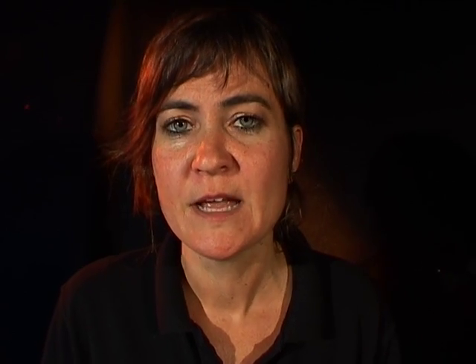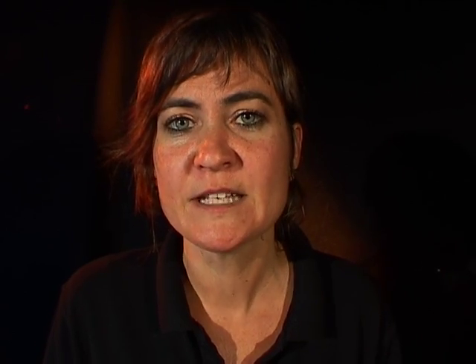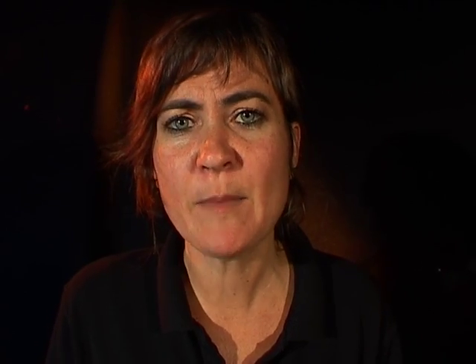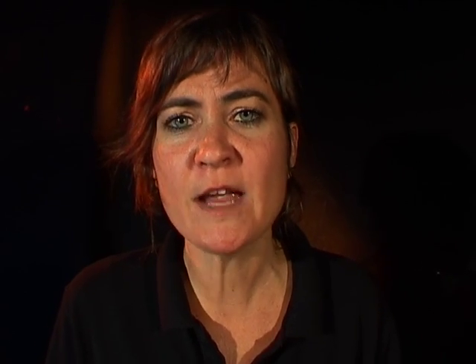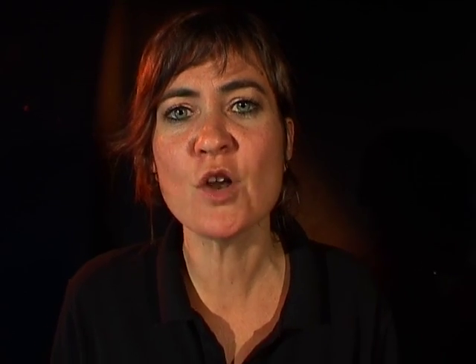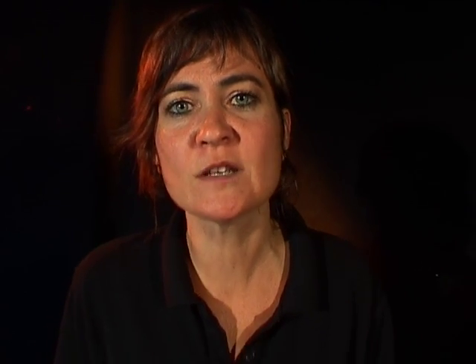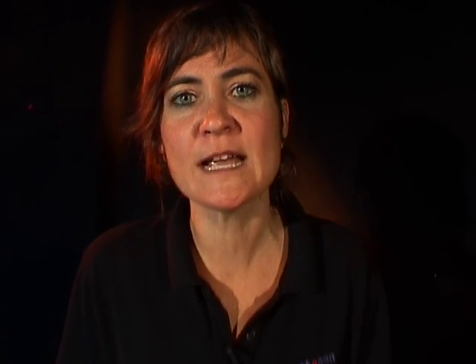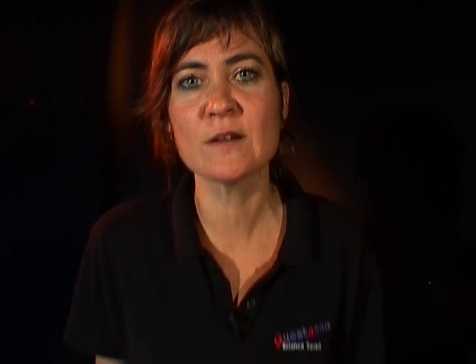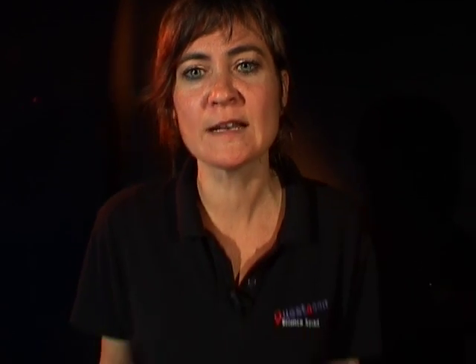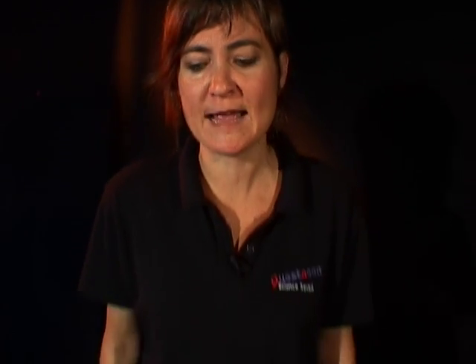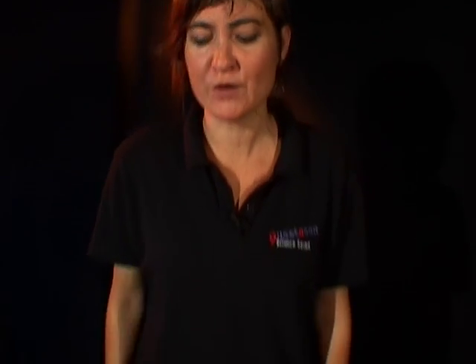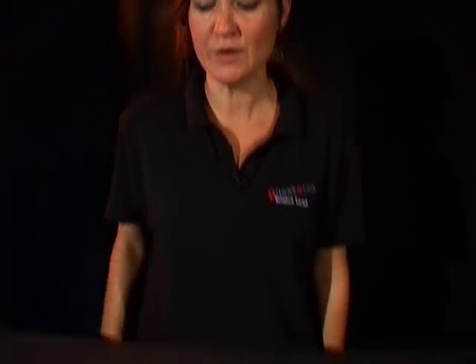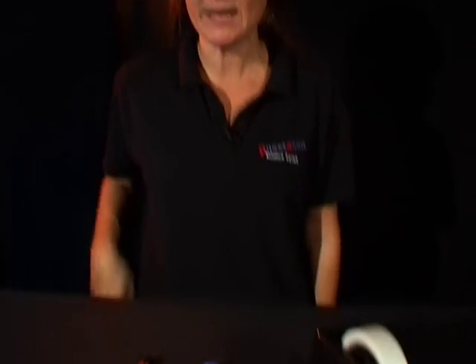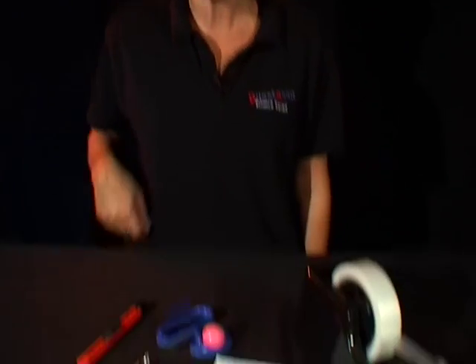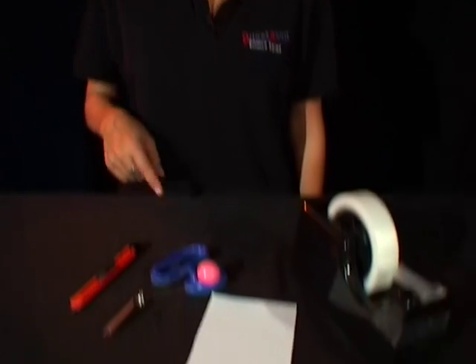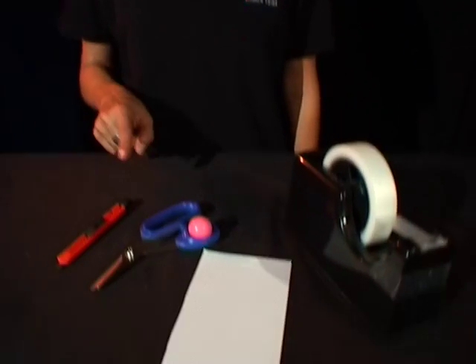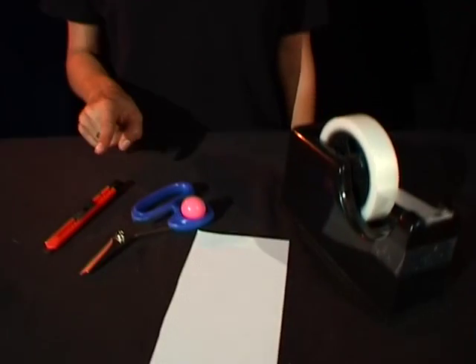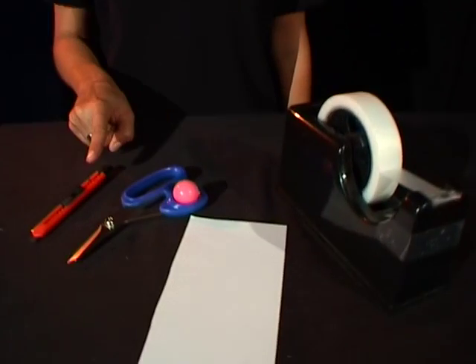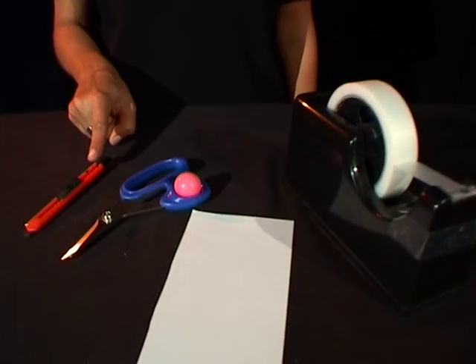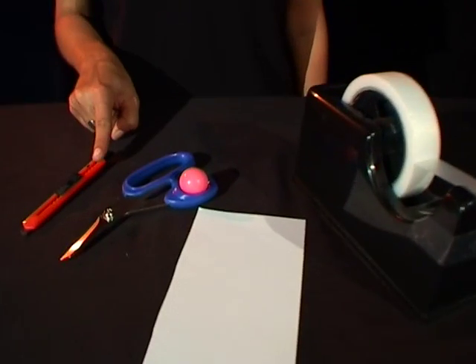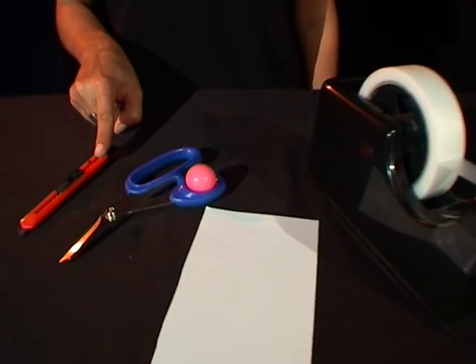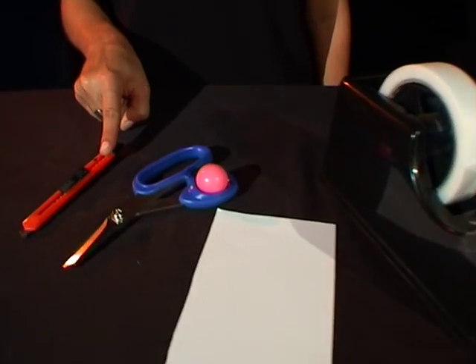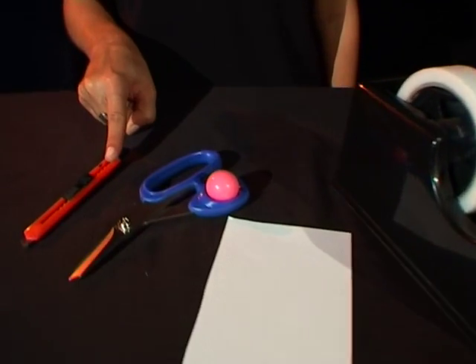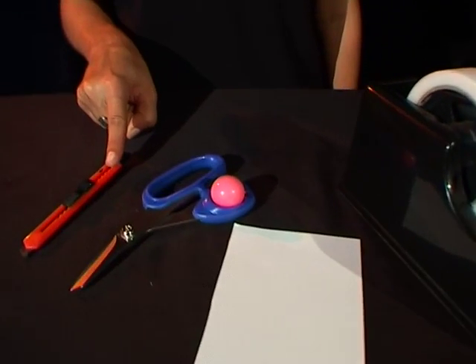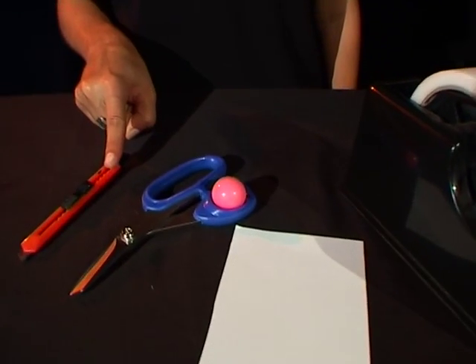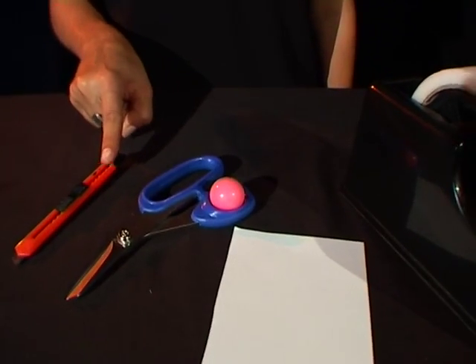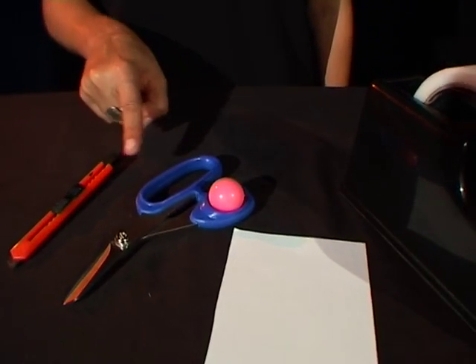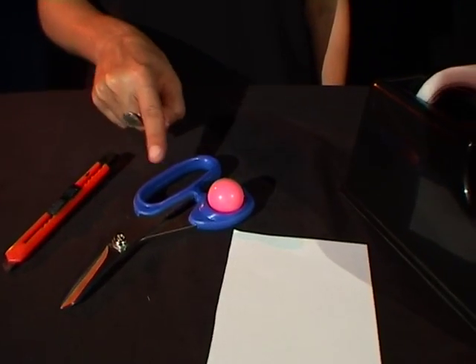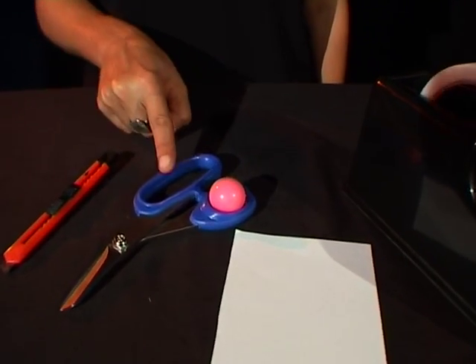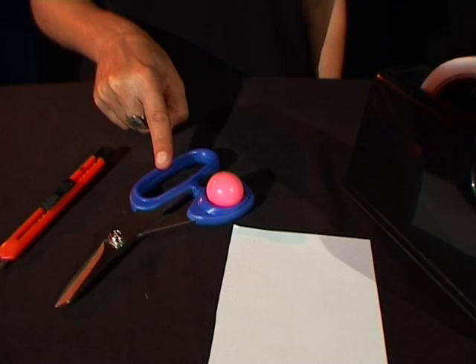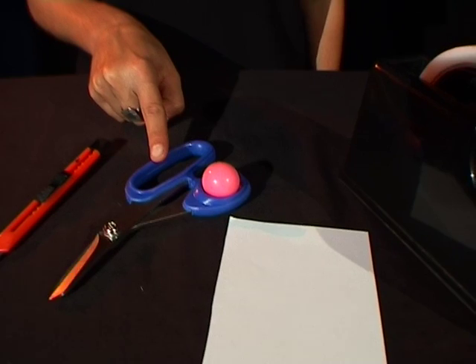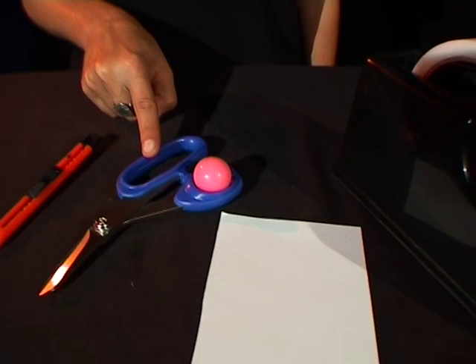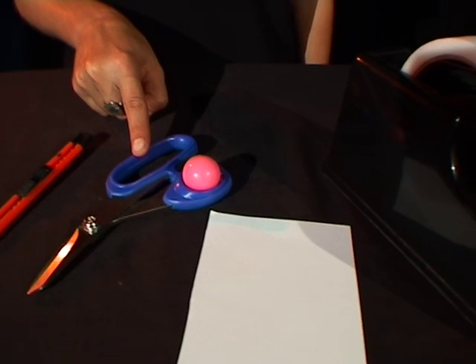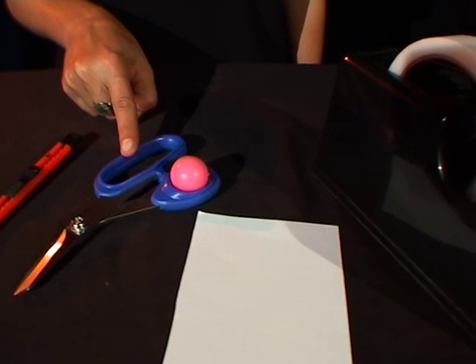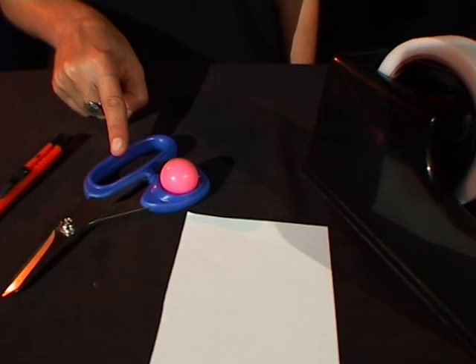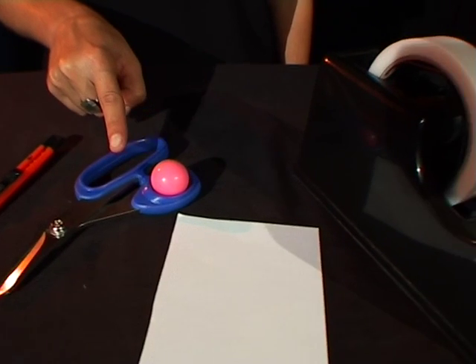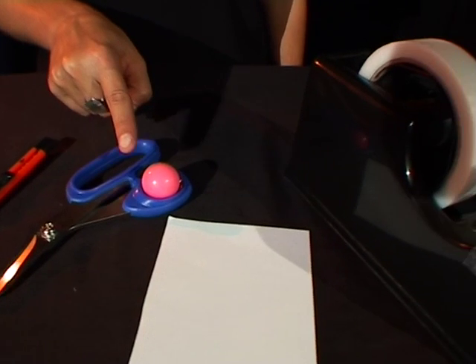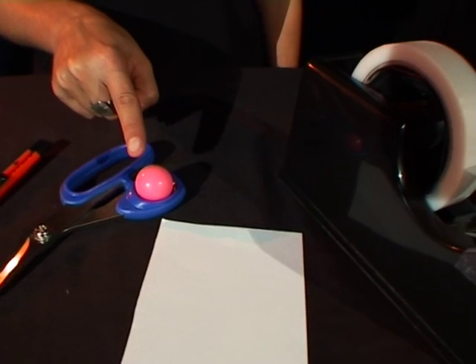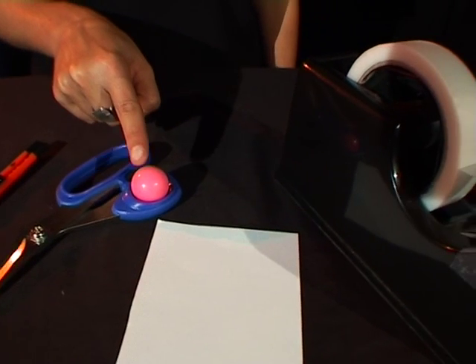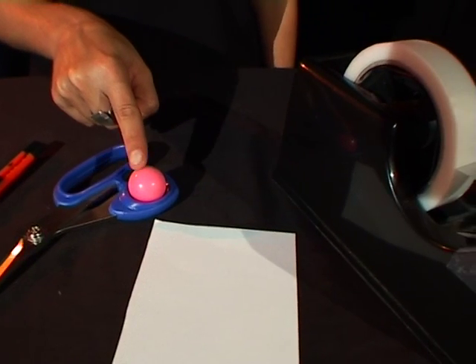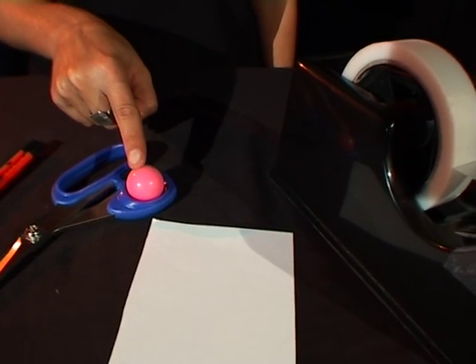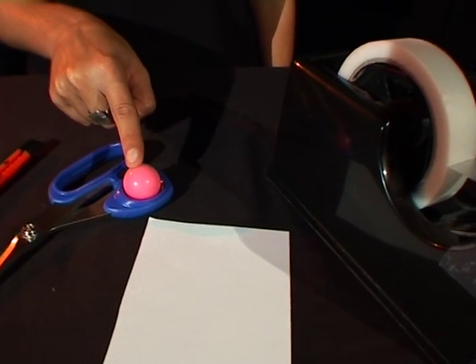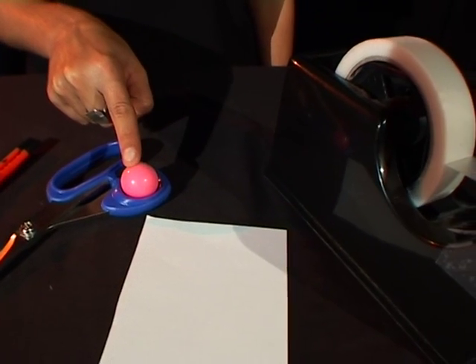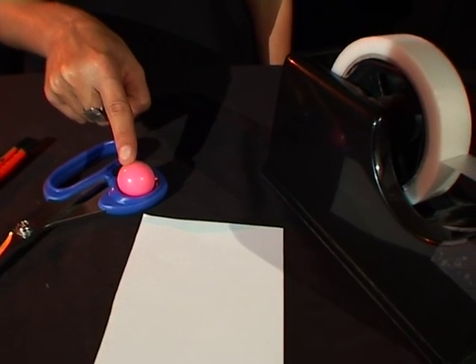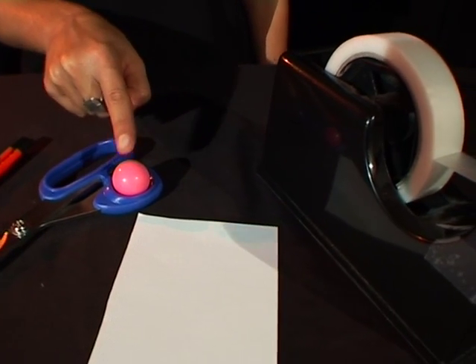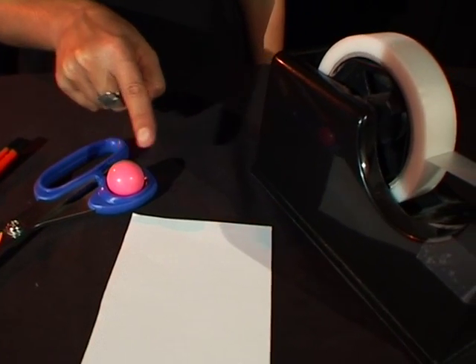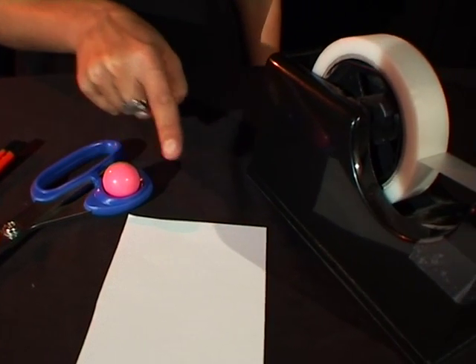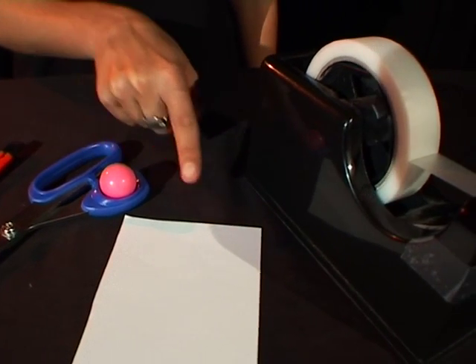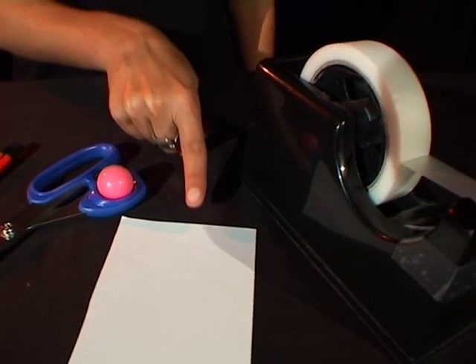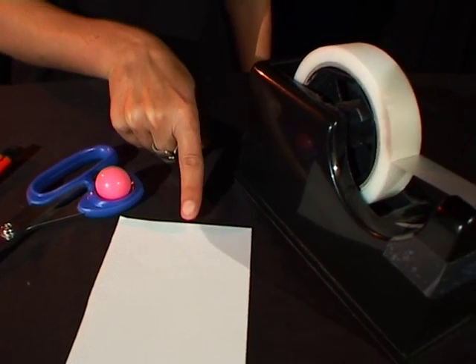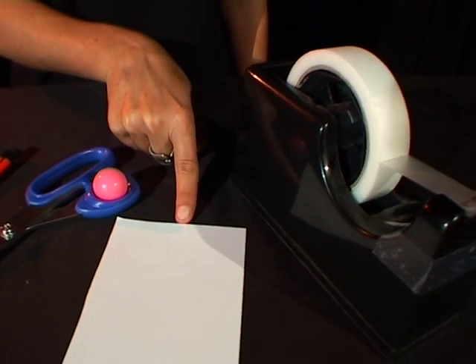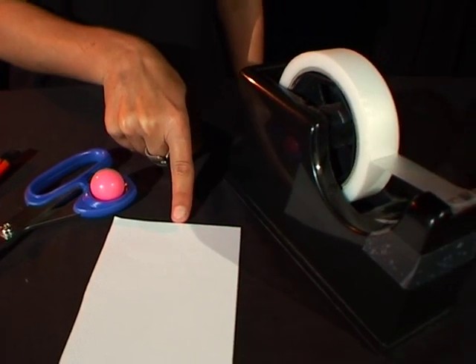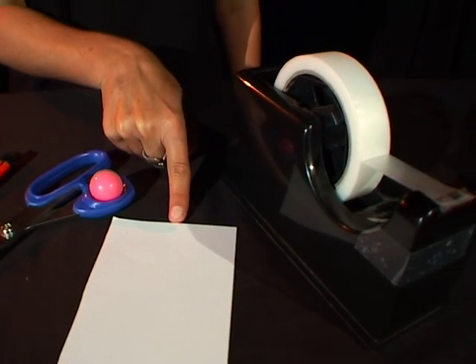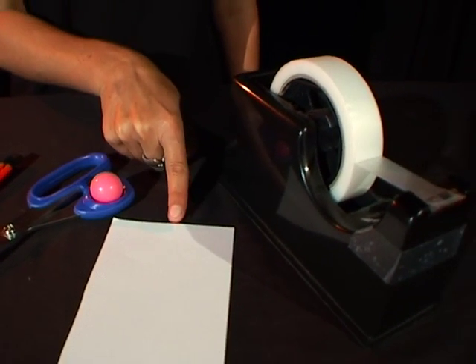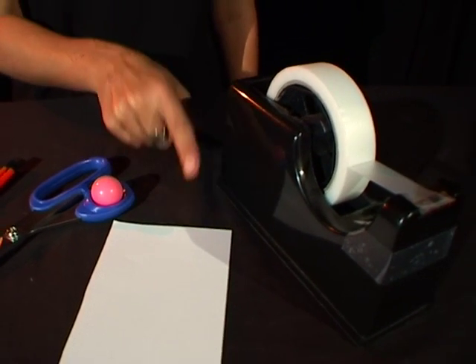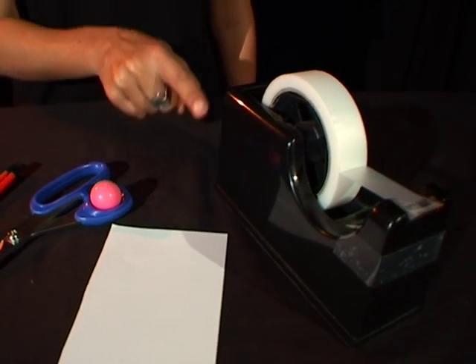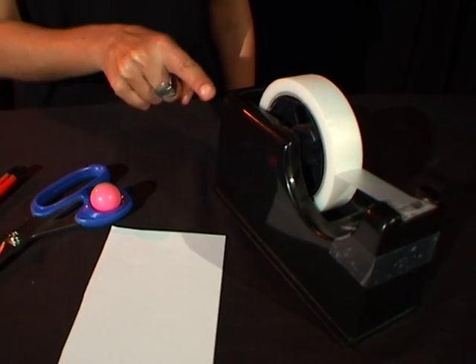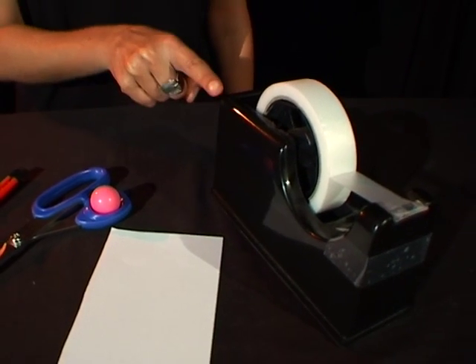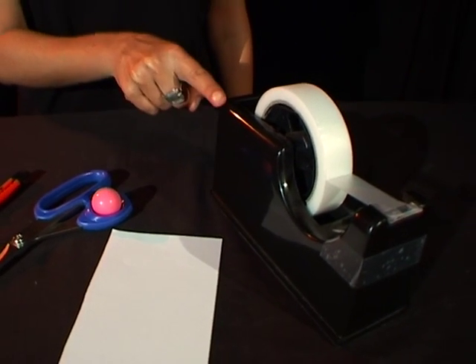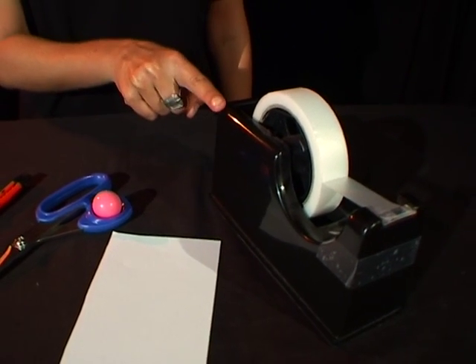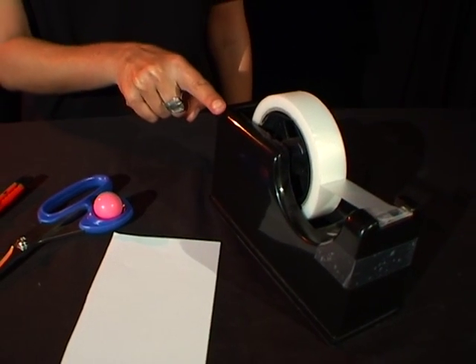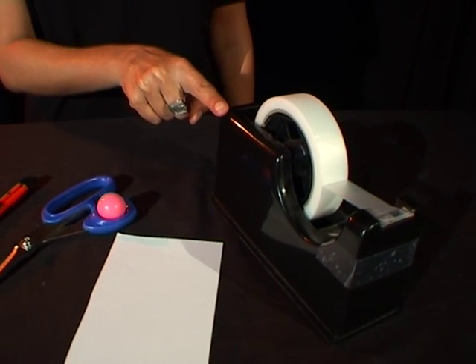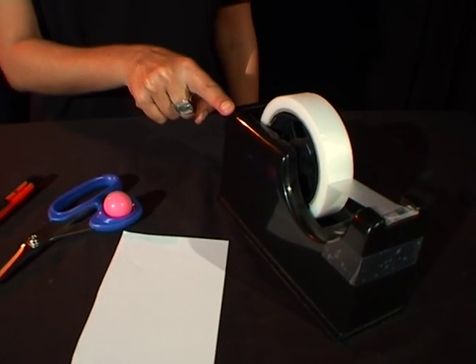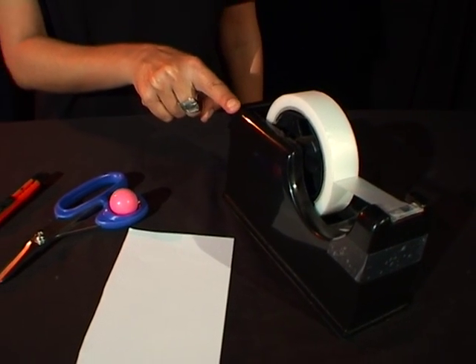To make a knockdown clown you need a craft knife, a pair of scissors, a bouncy ball, a piece of paper and some sticky tape.